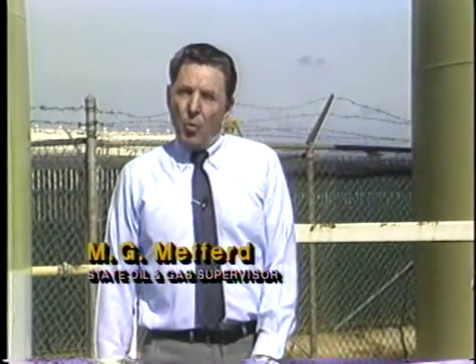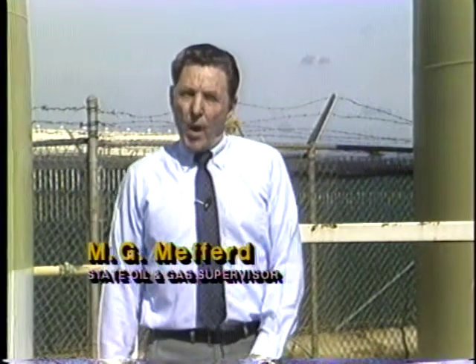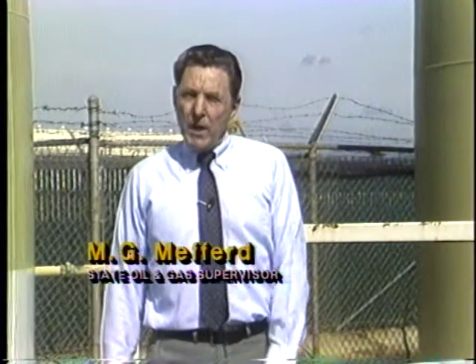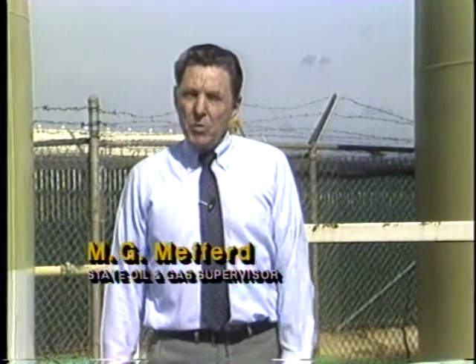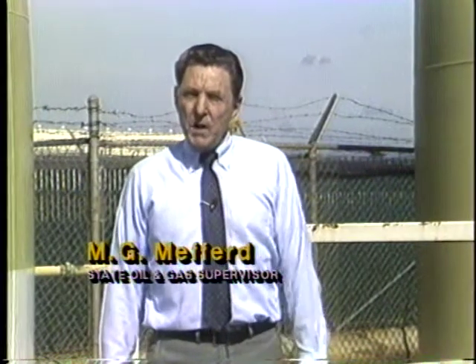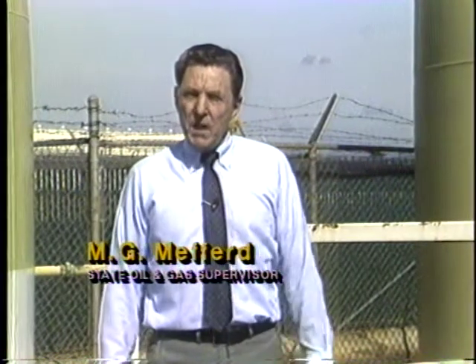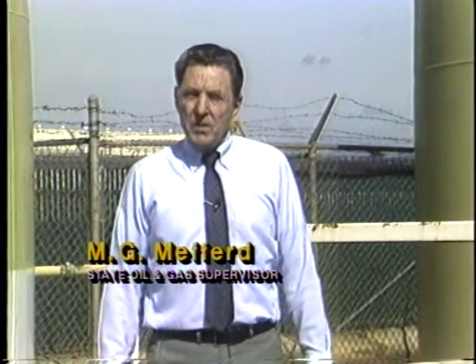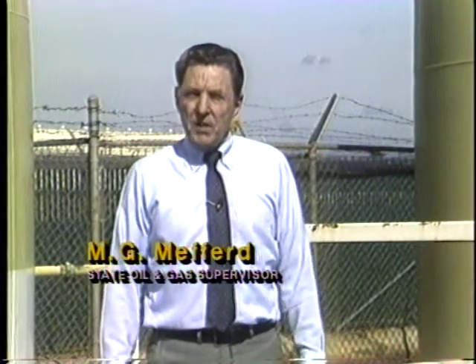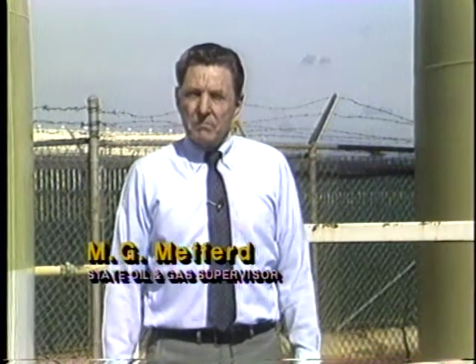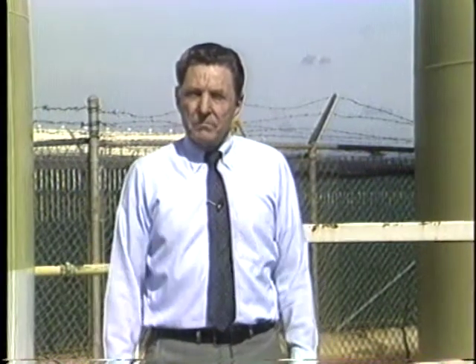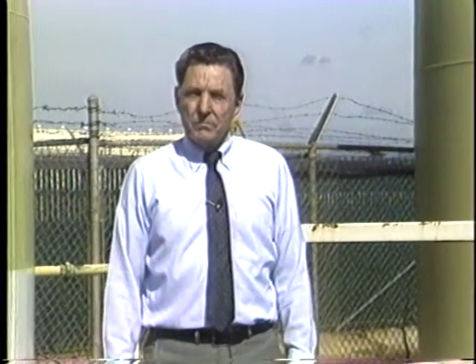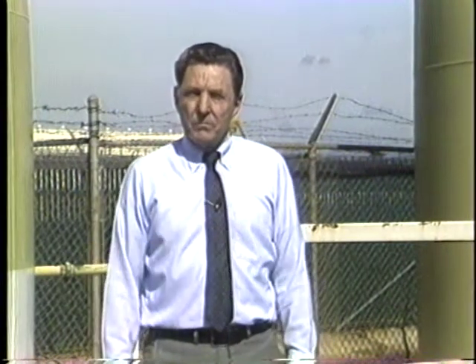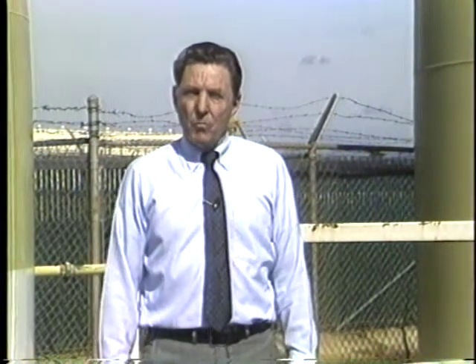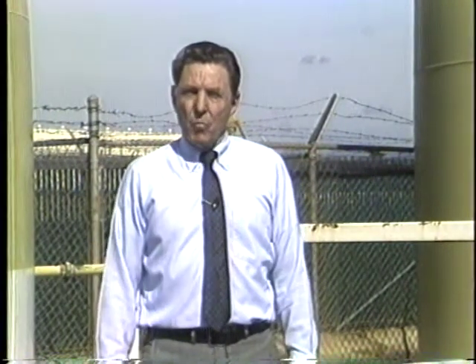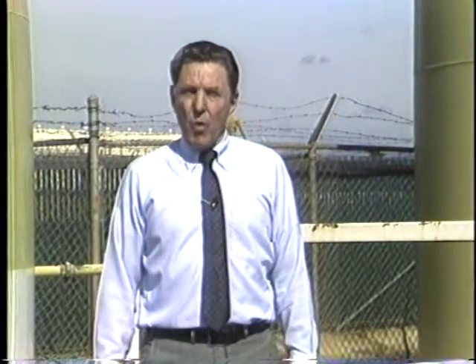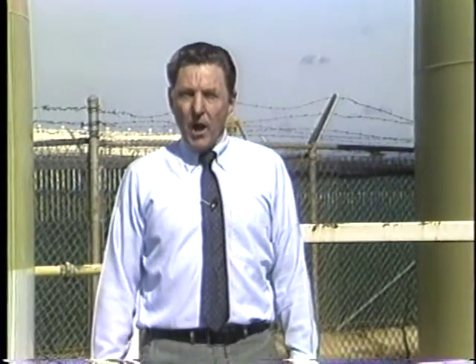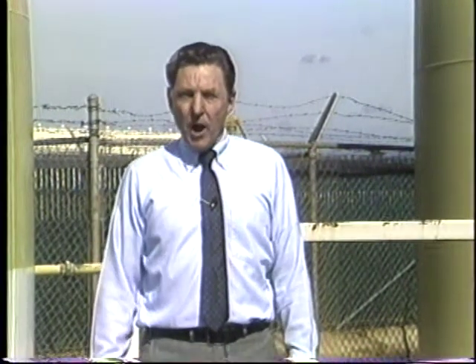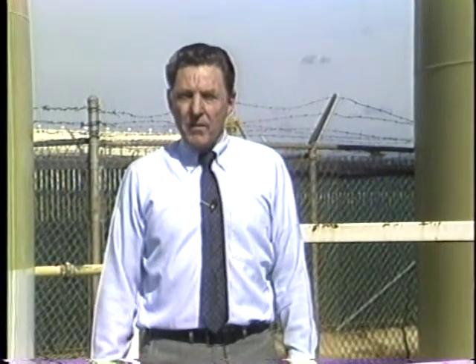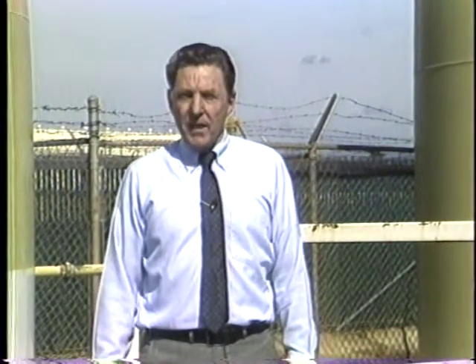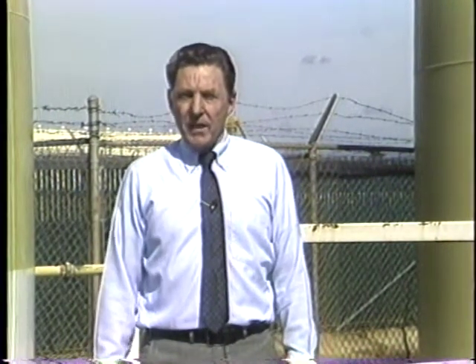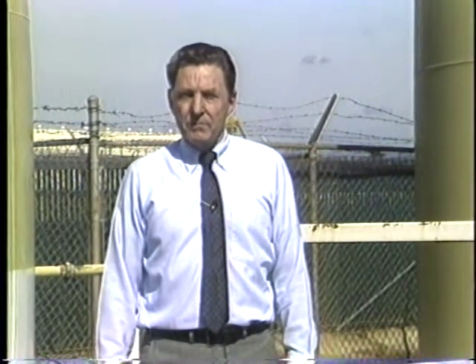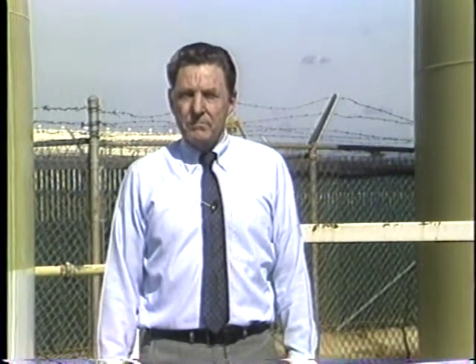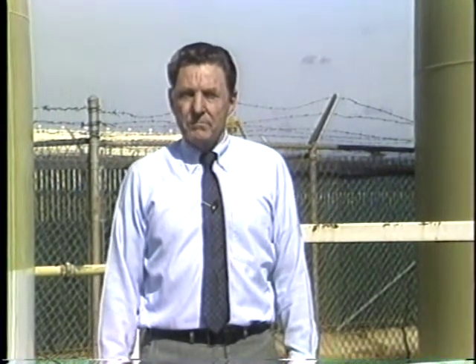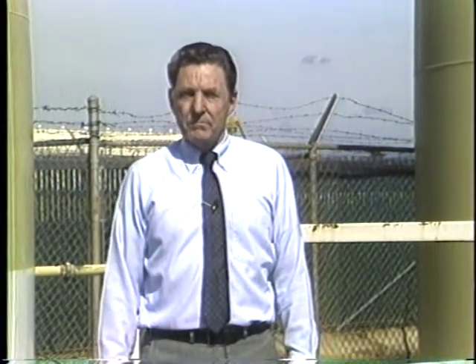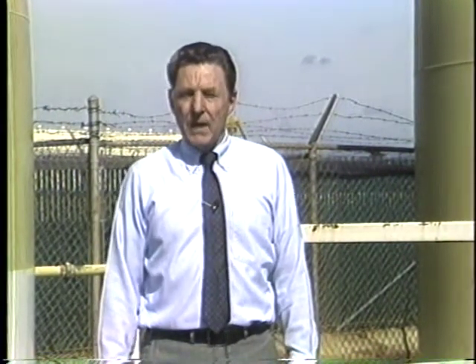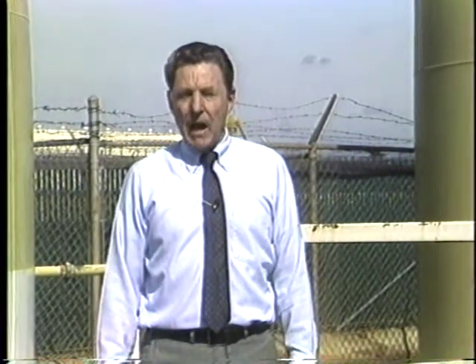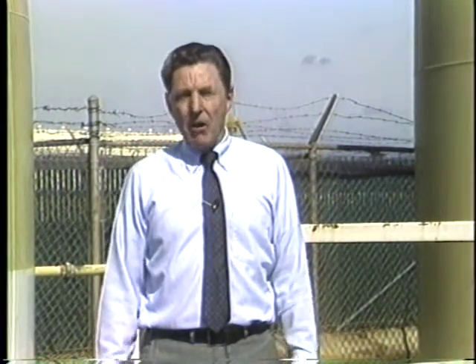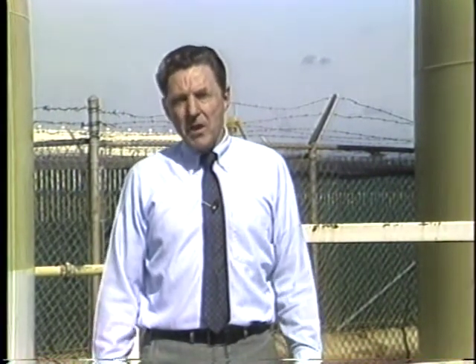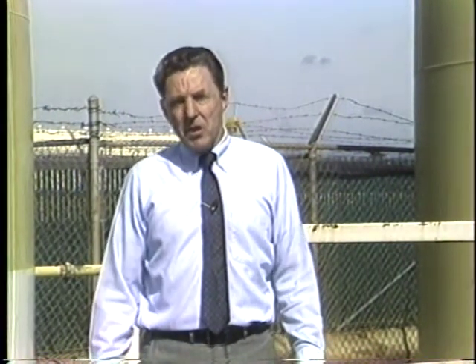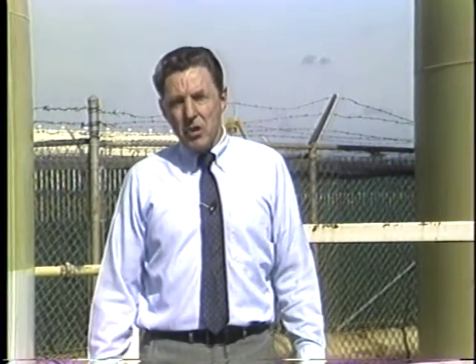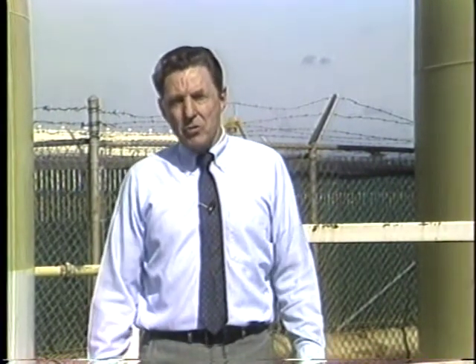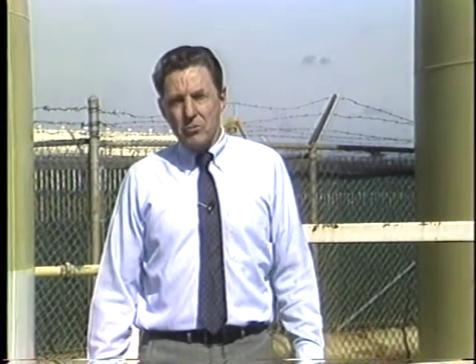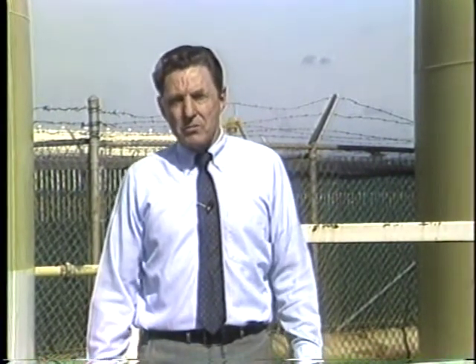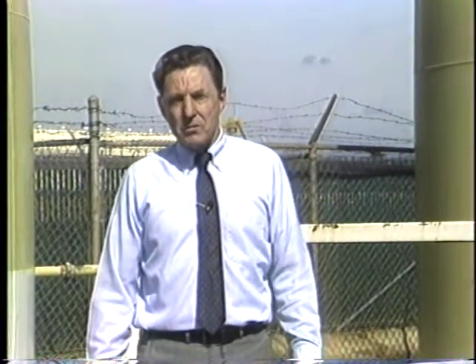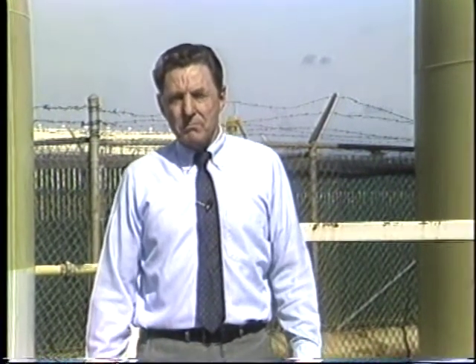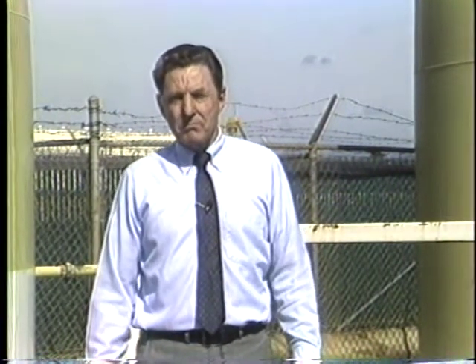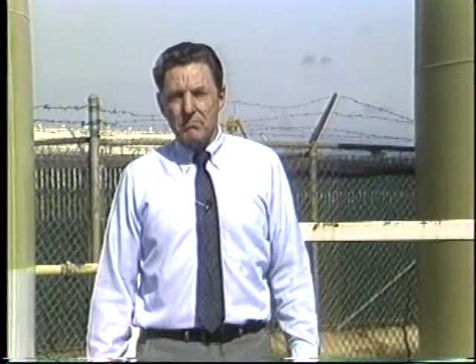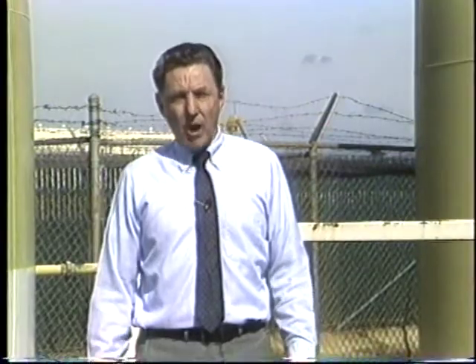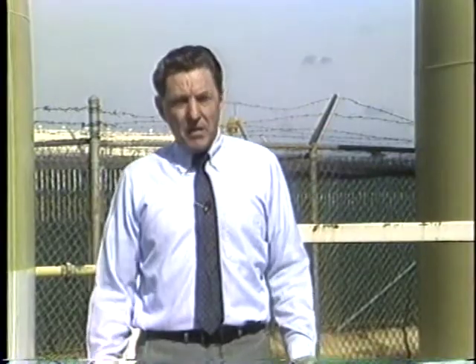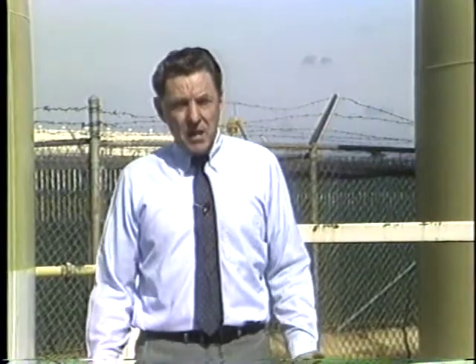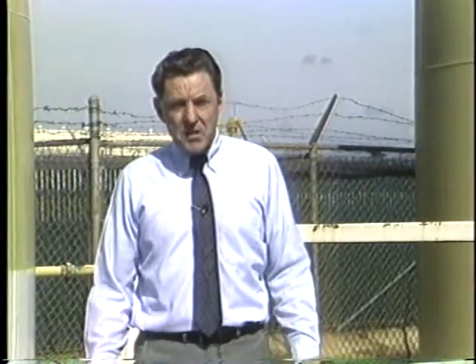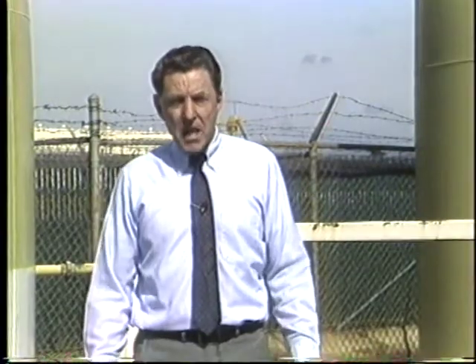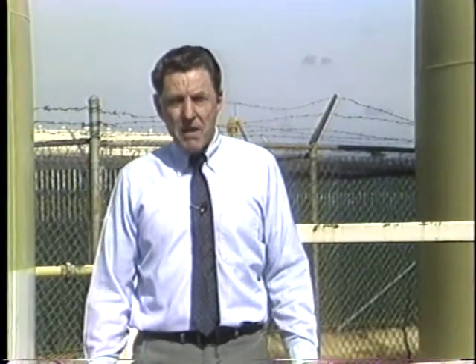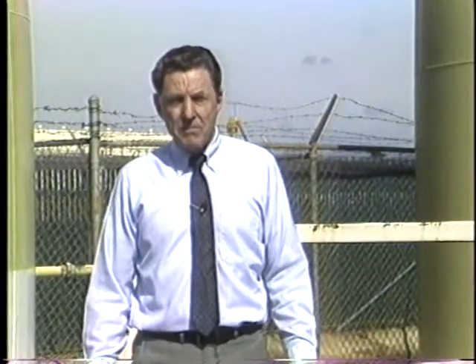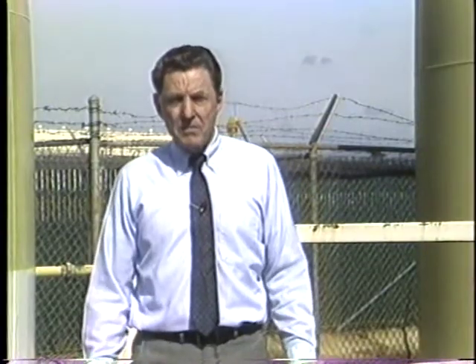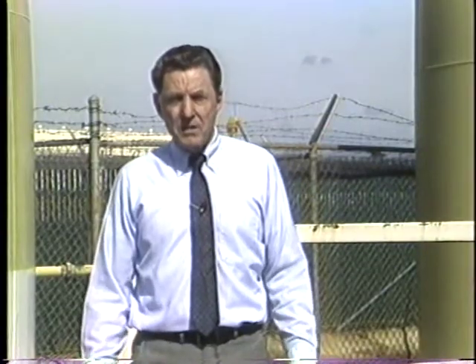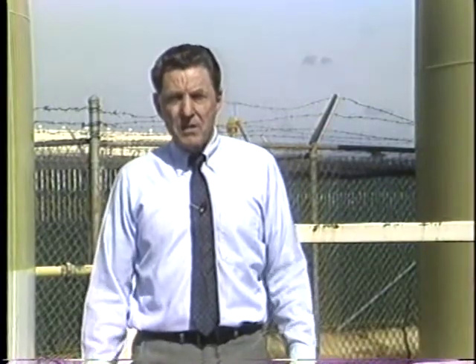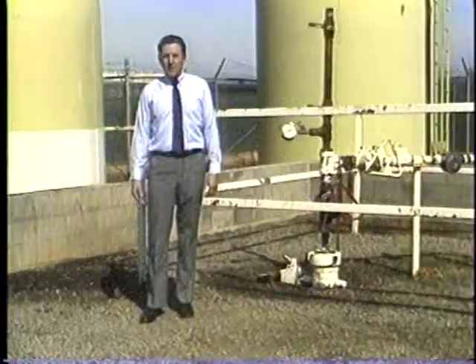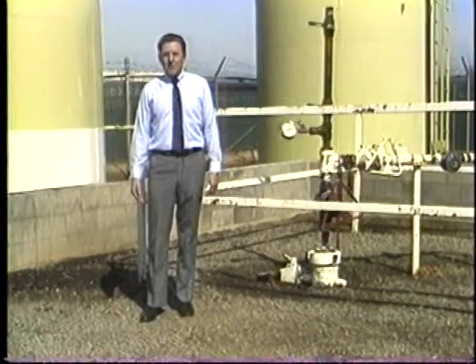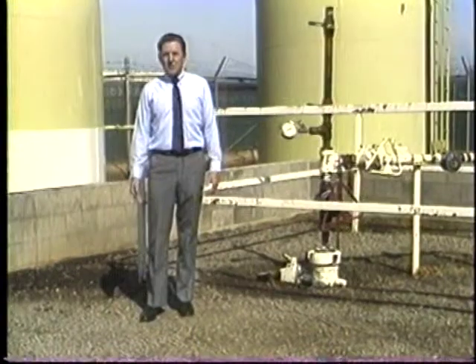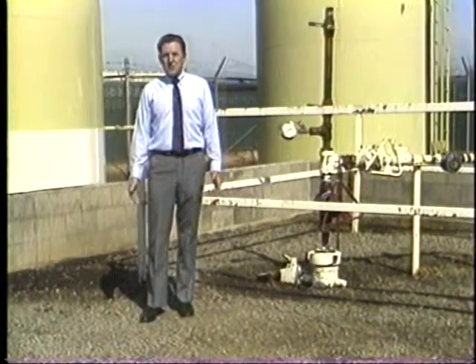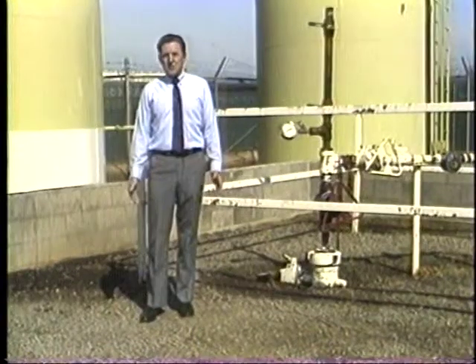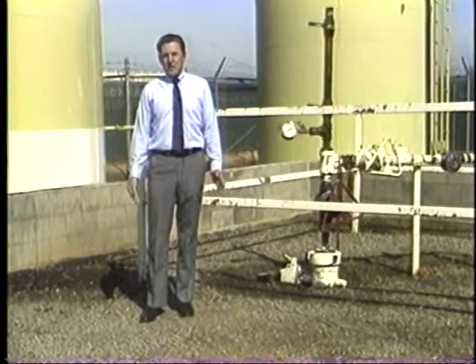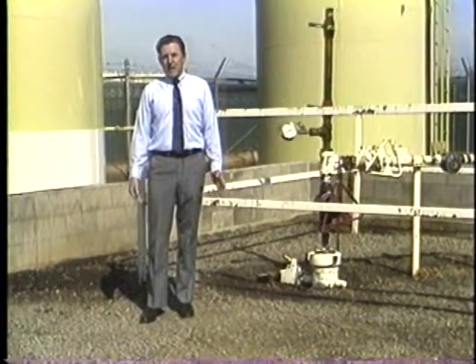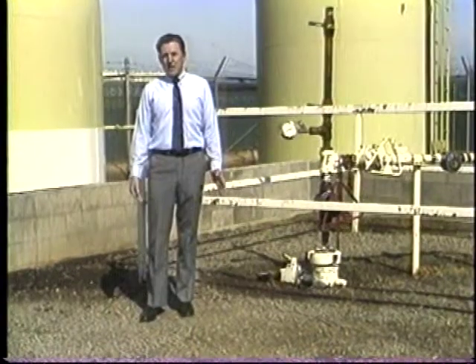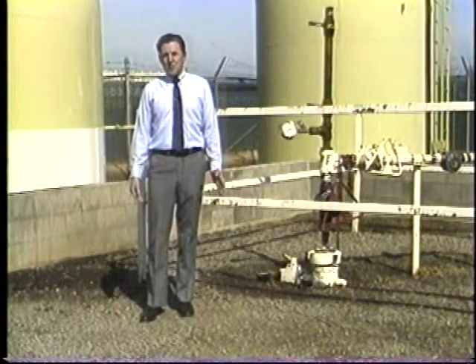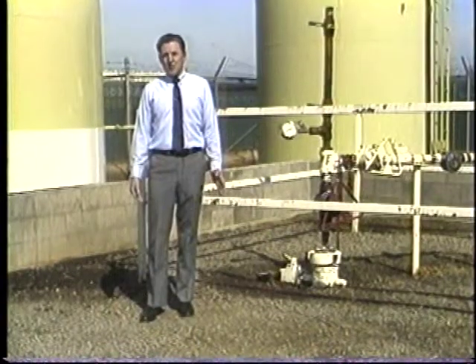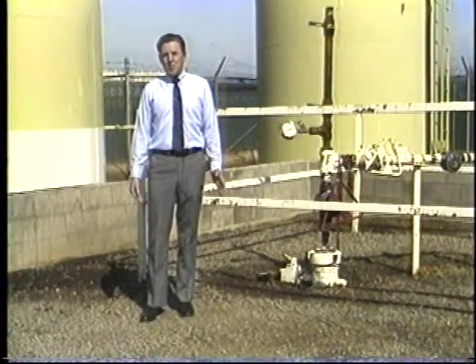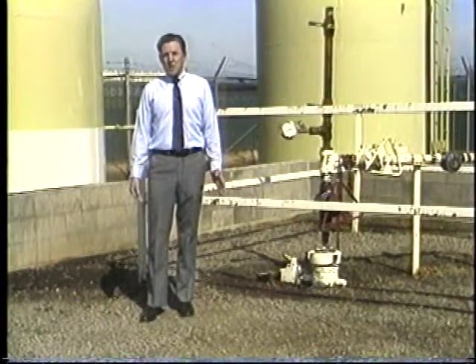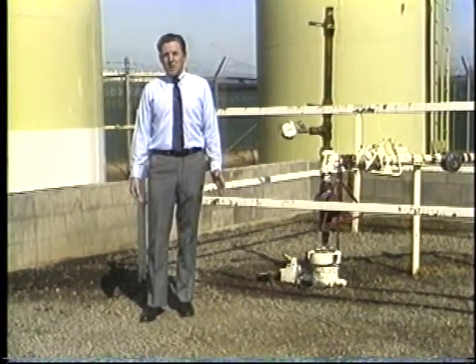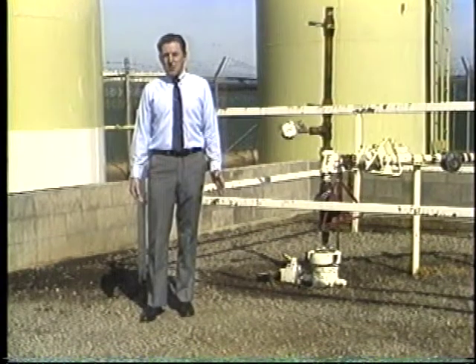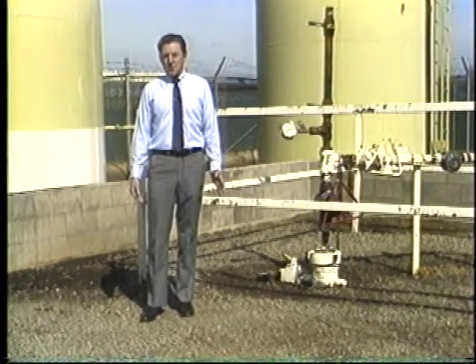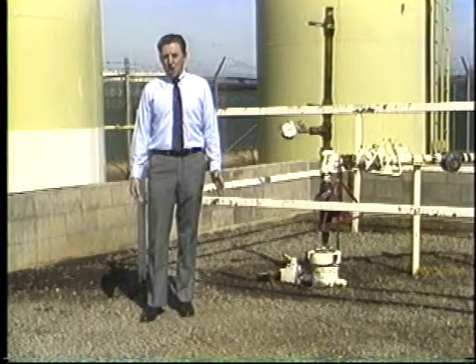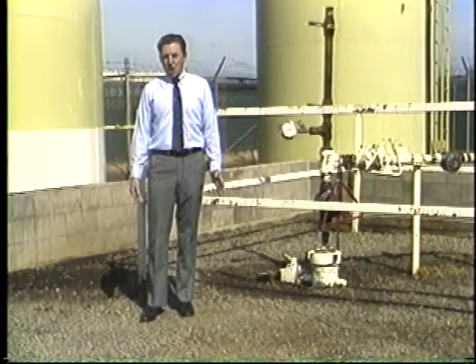Why do we need them? What are they? How are they used? Are they safe? These are the answers we need to know.